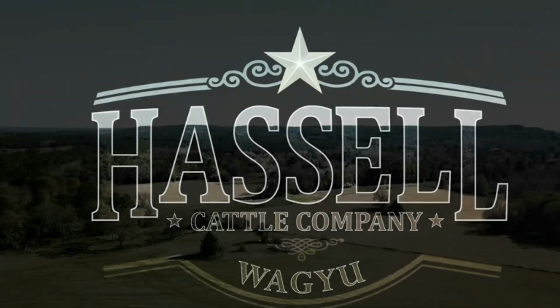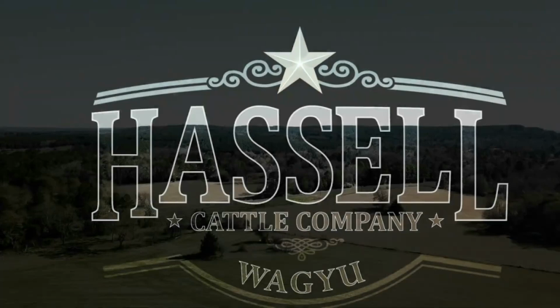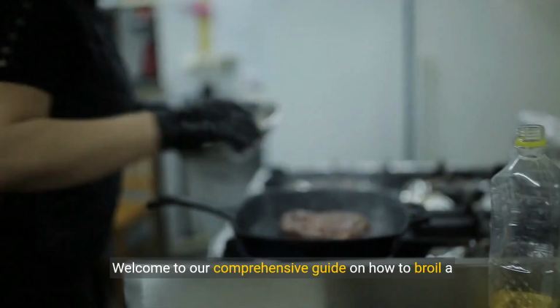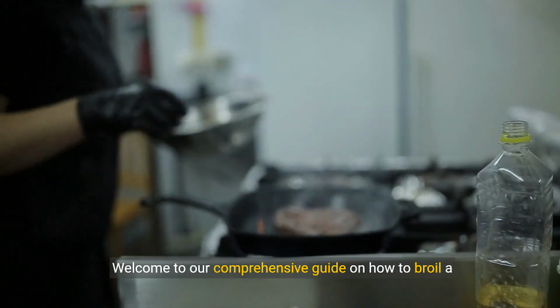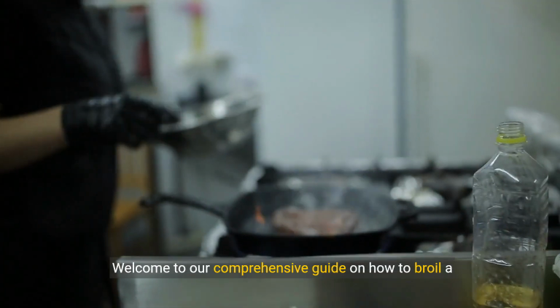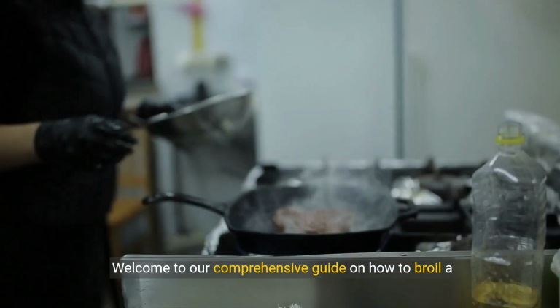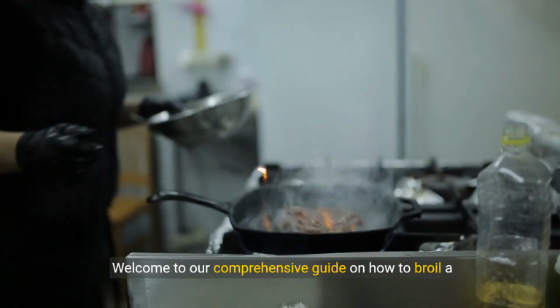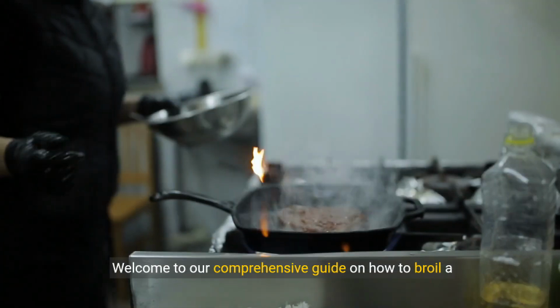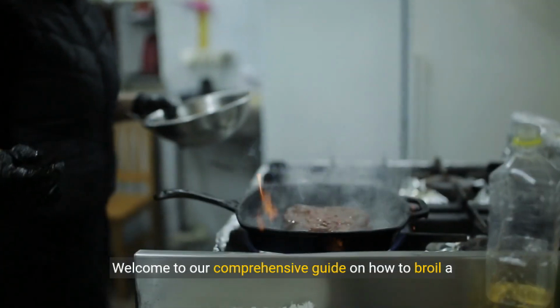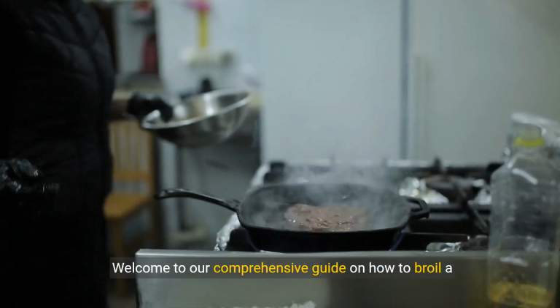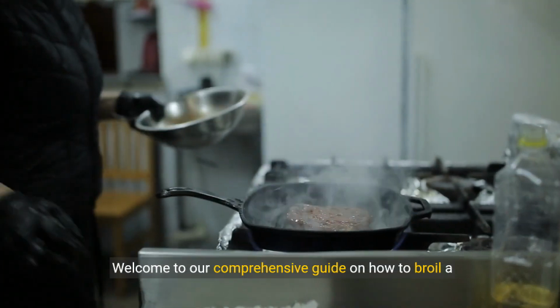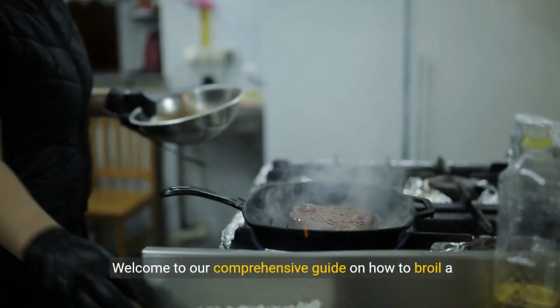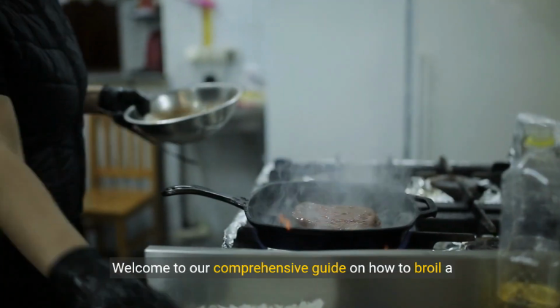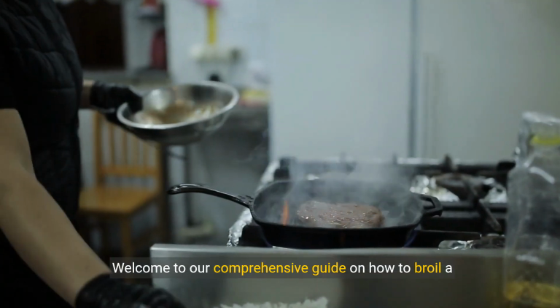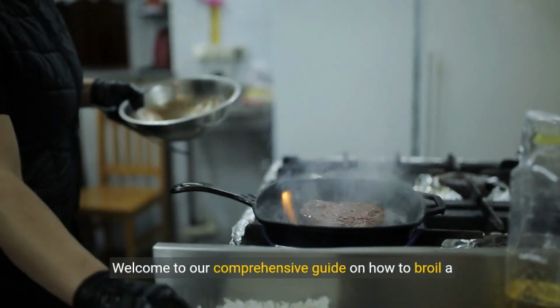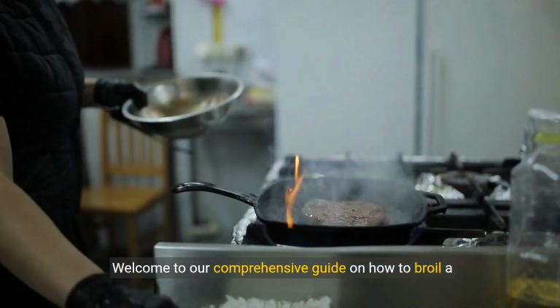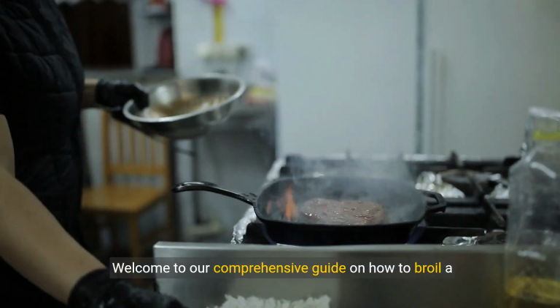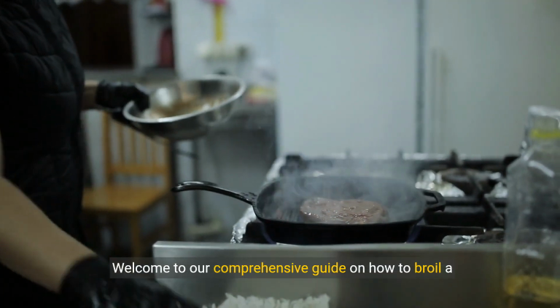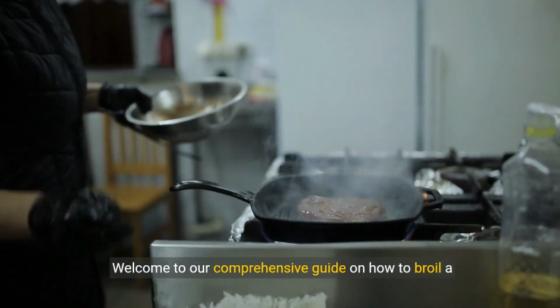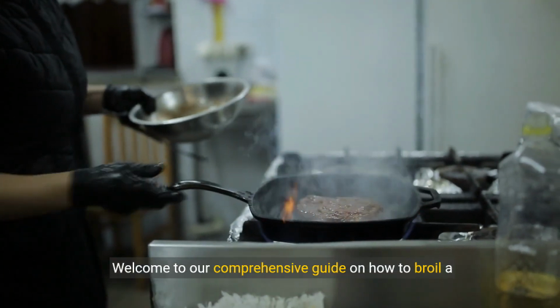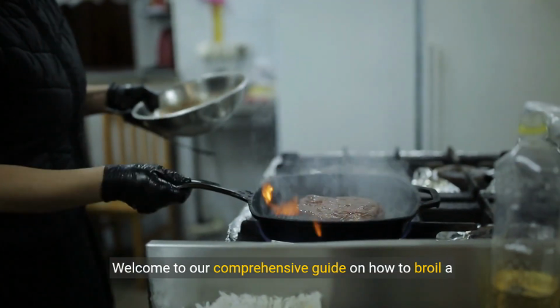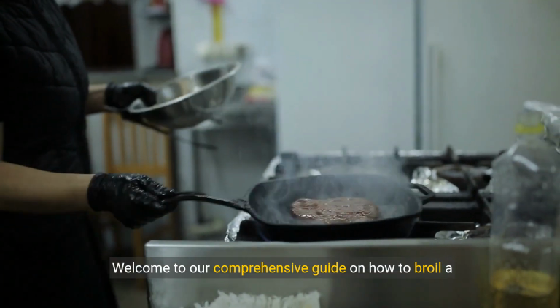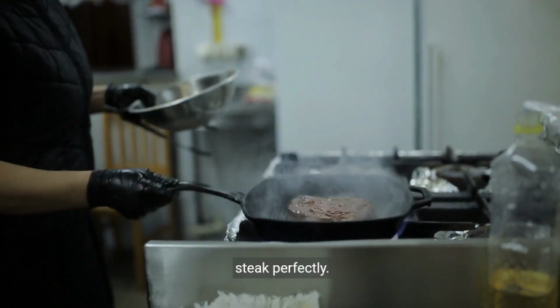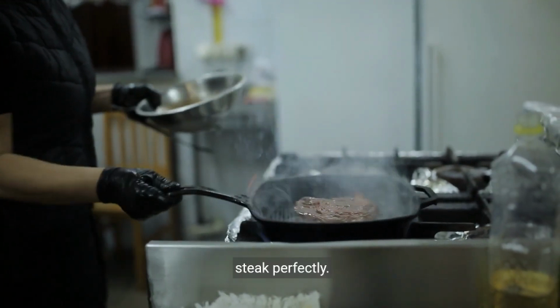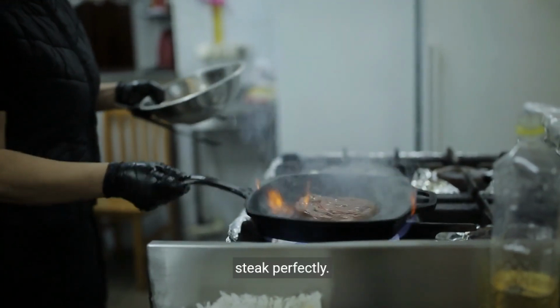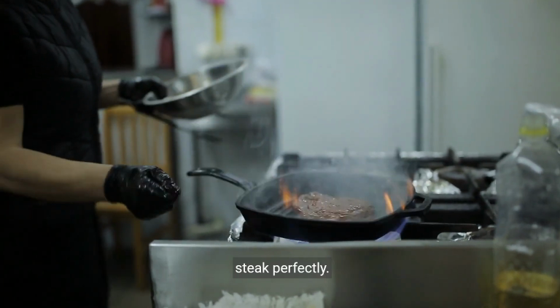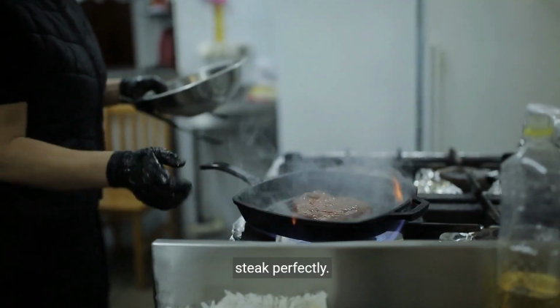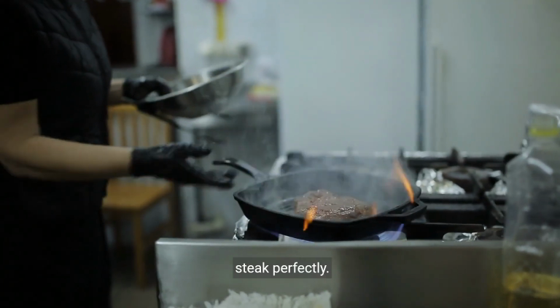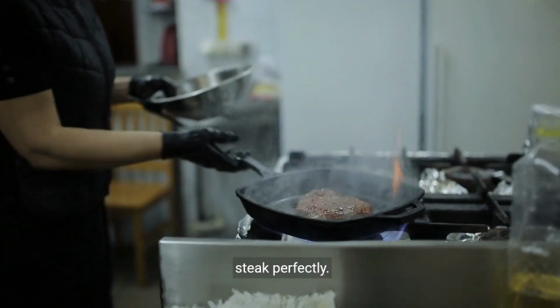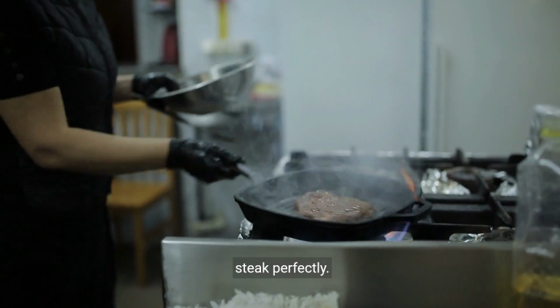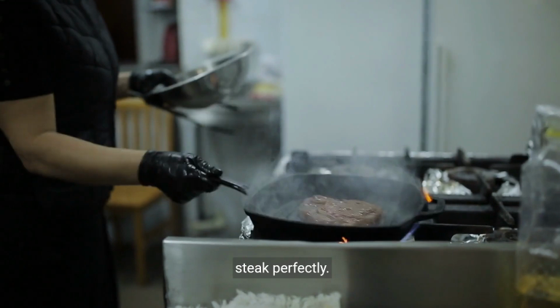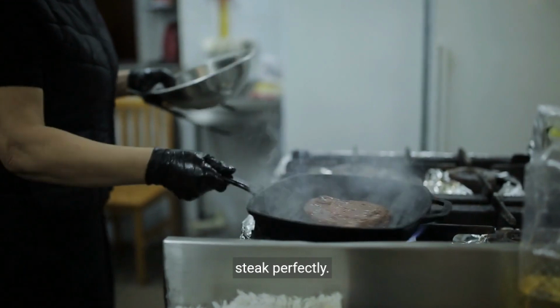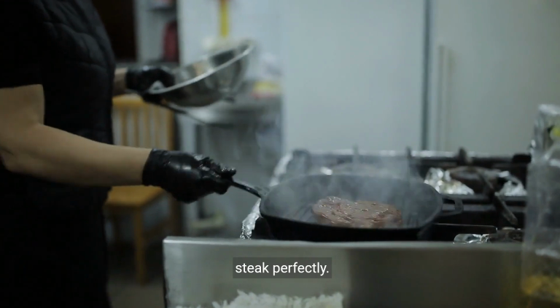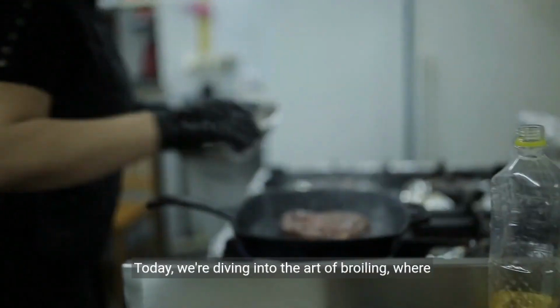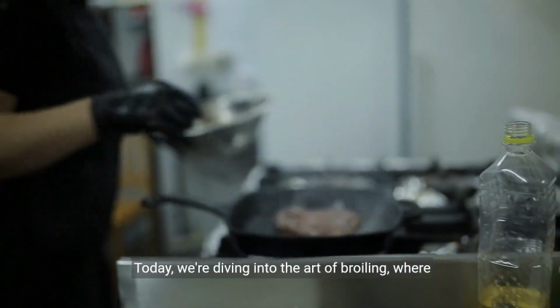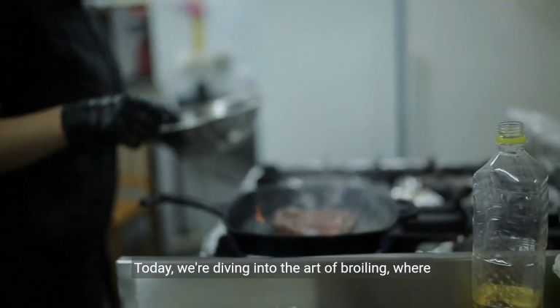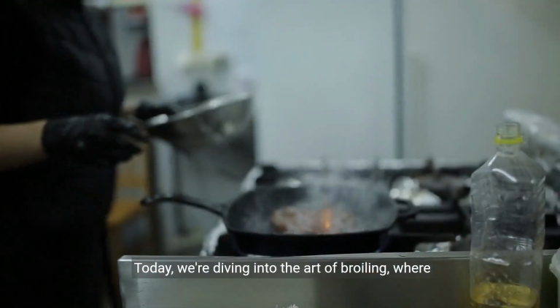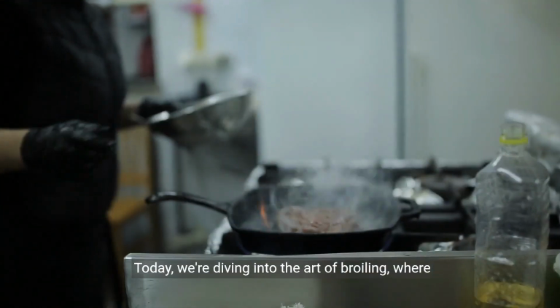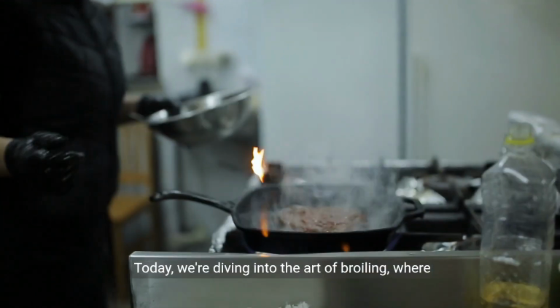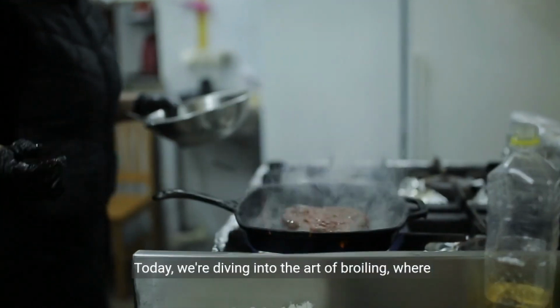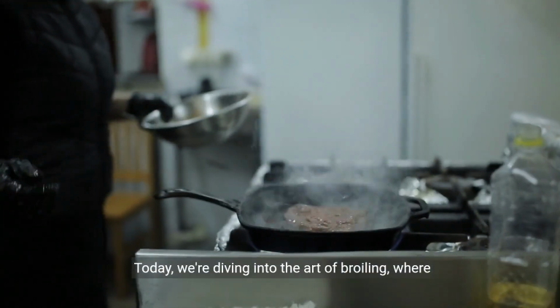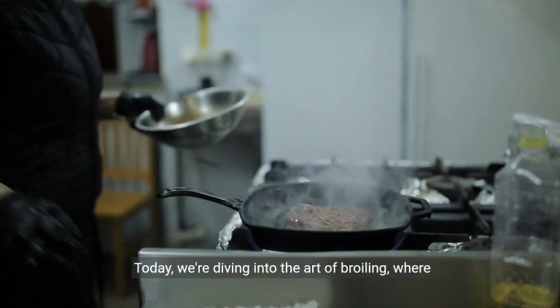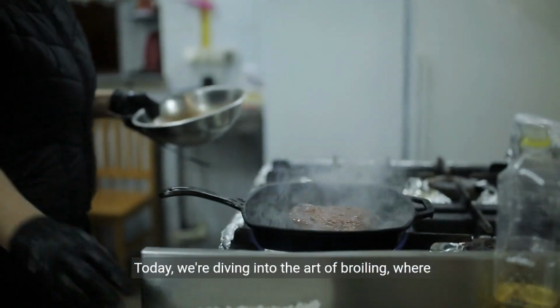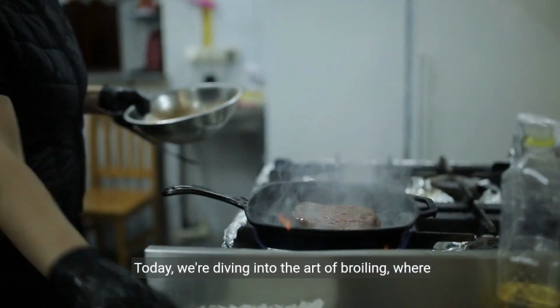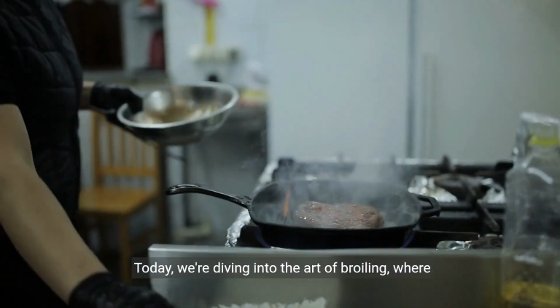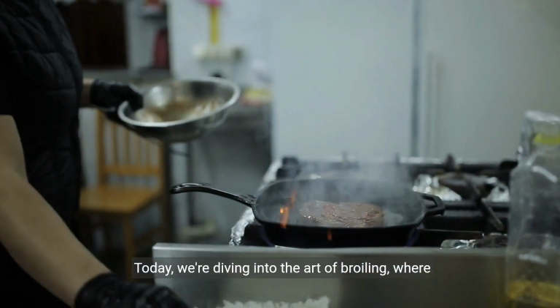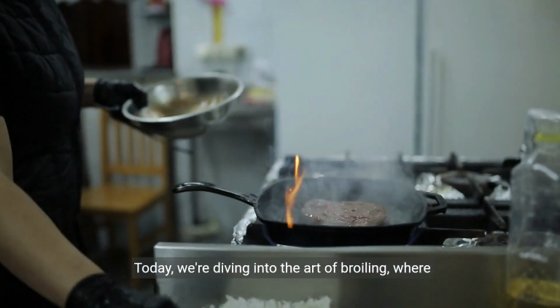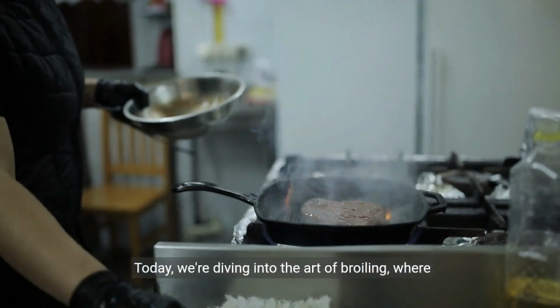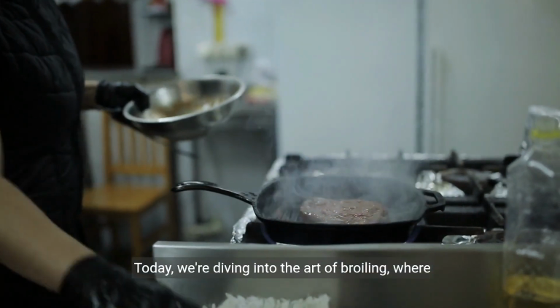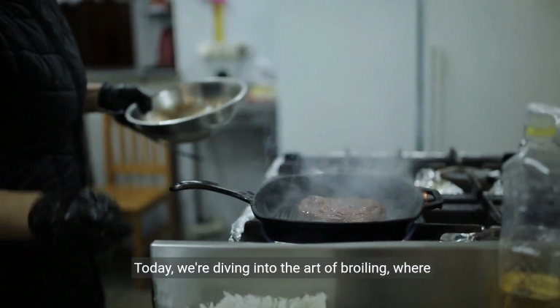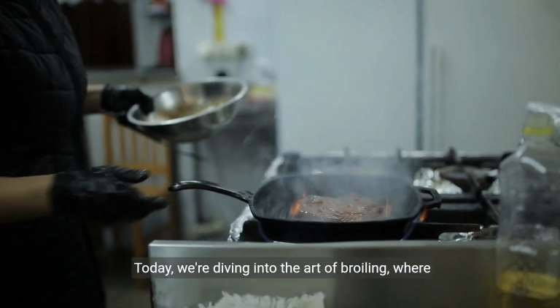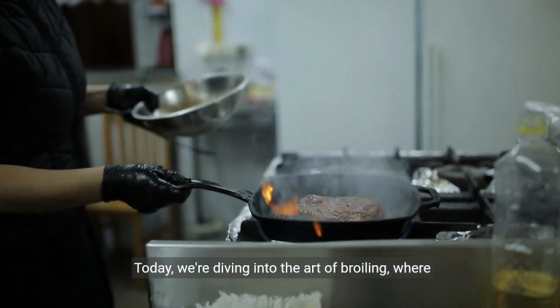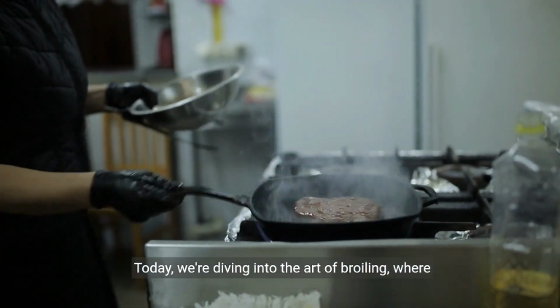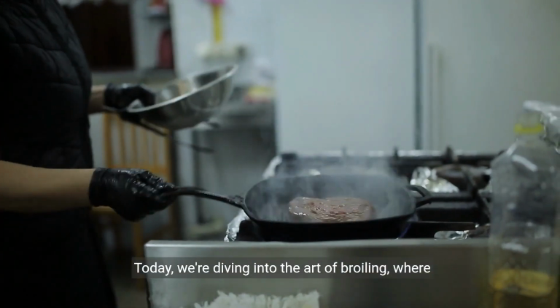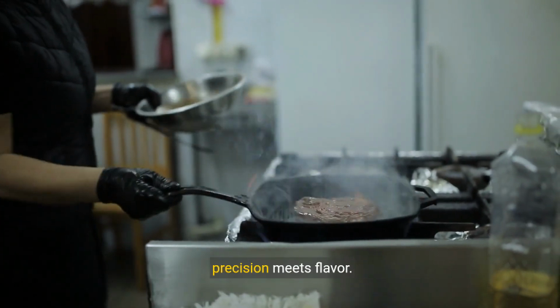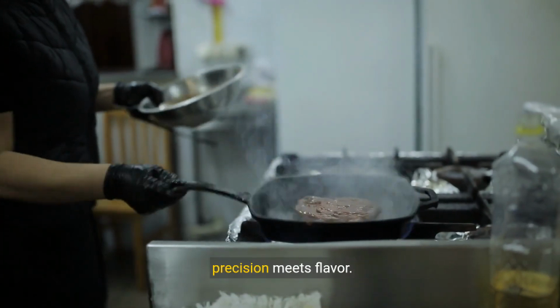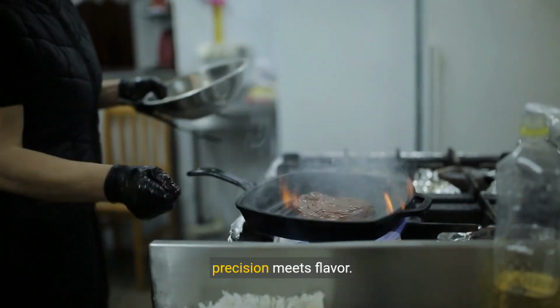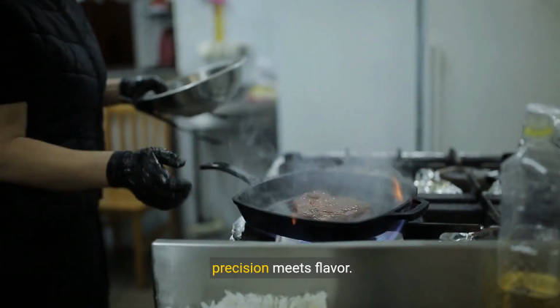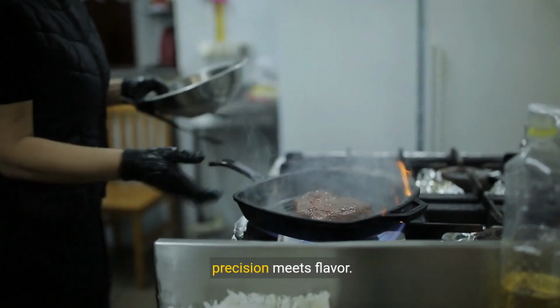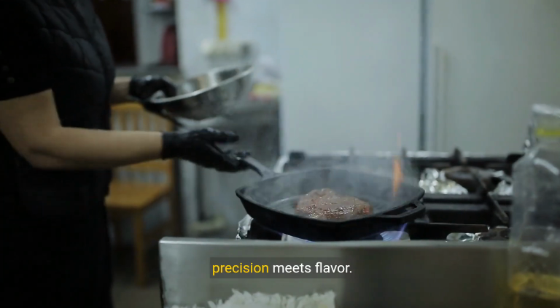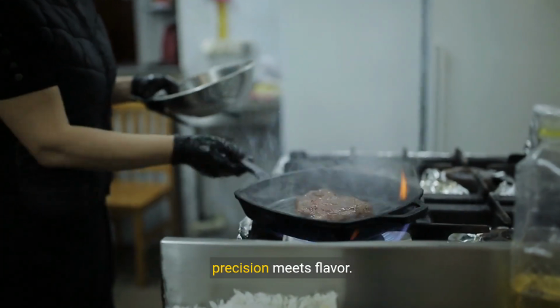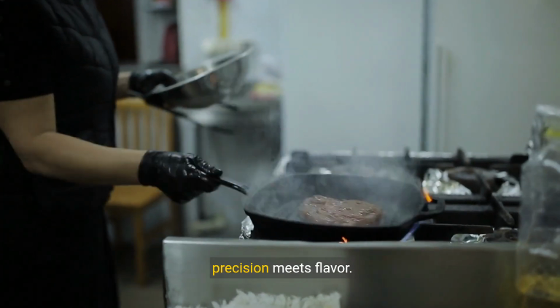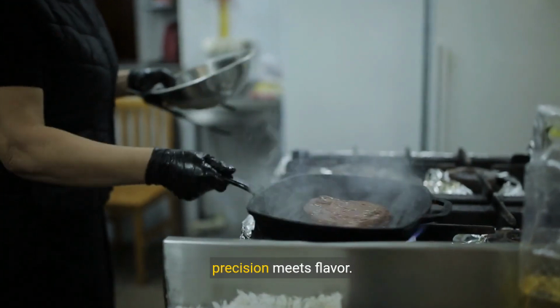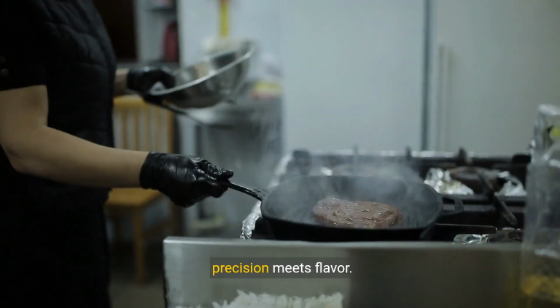Welcome to our comprehensive guide on how to broil a steak perfectly. Today we're diving into the art of broiling, where precision meets flavor.